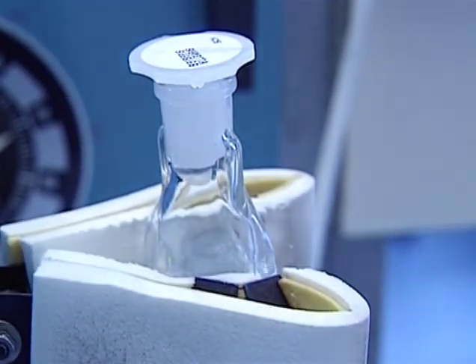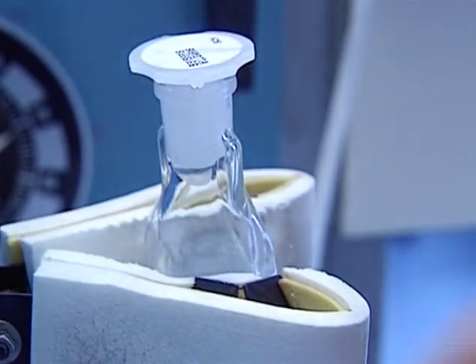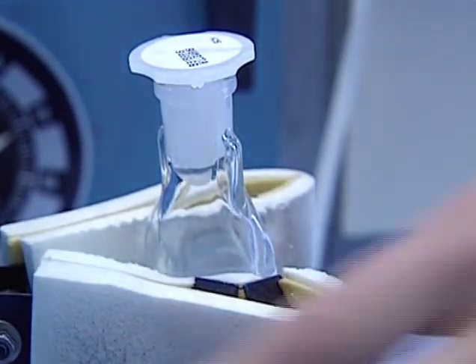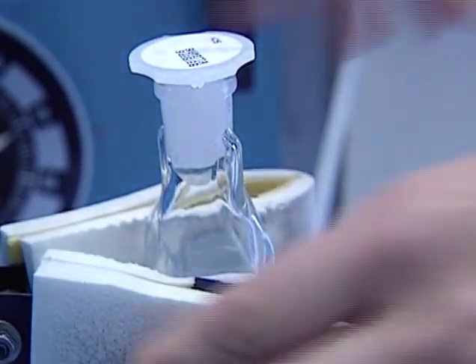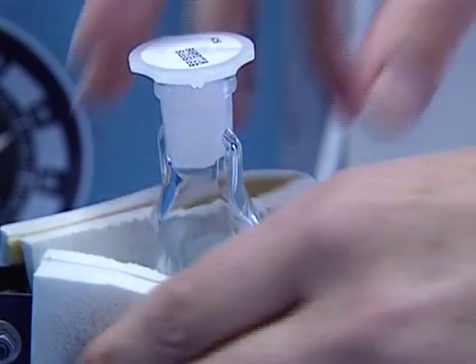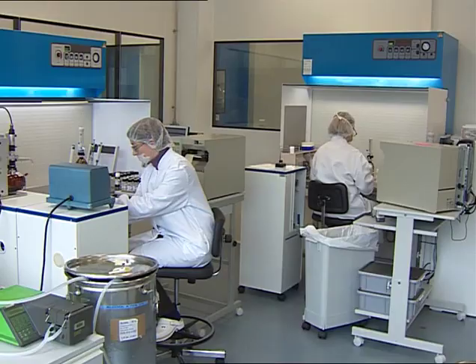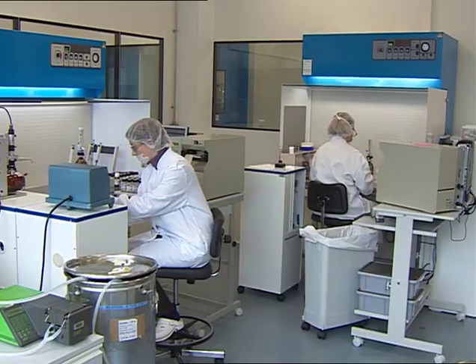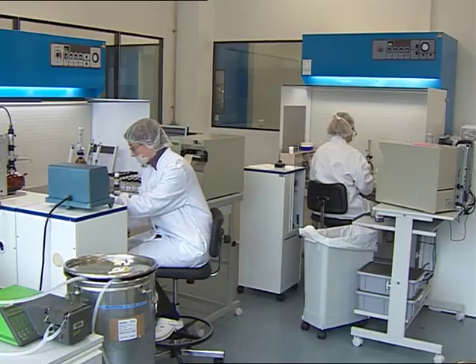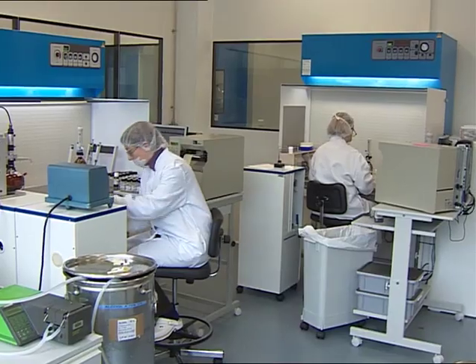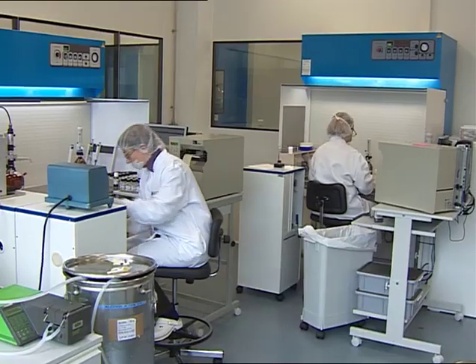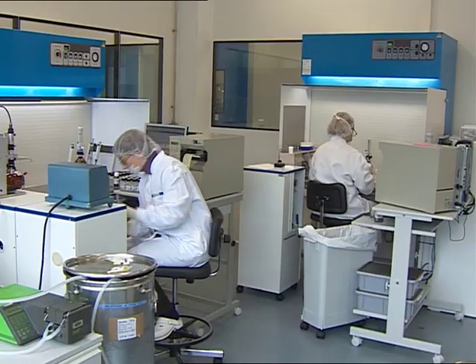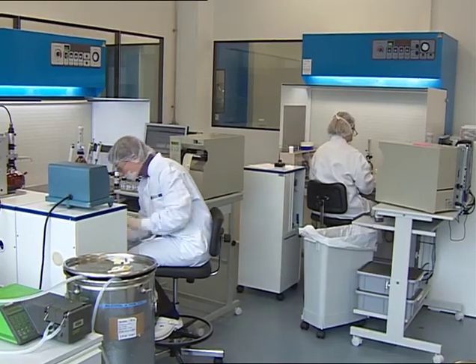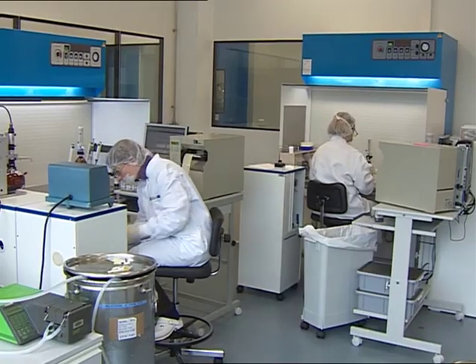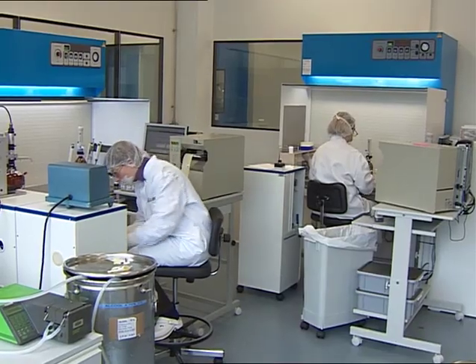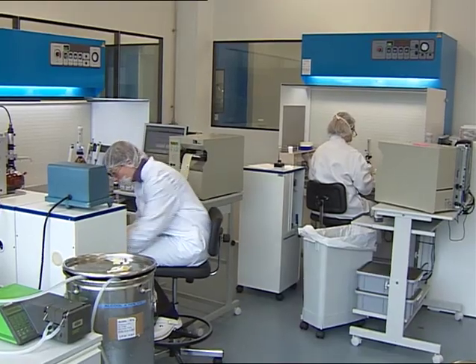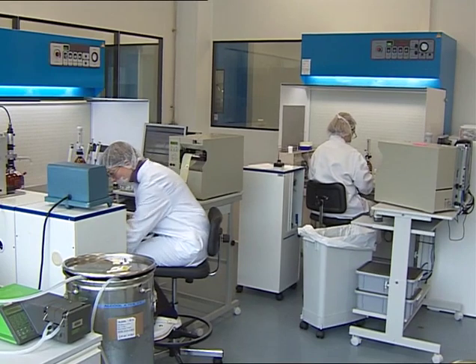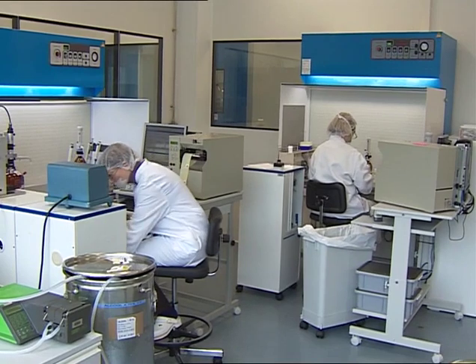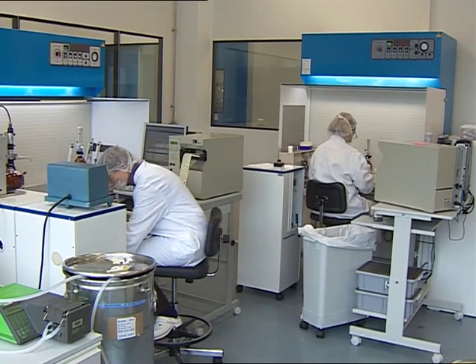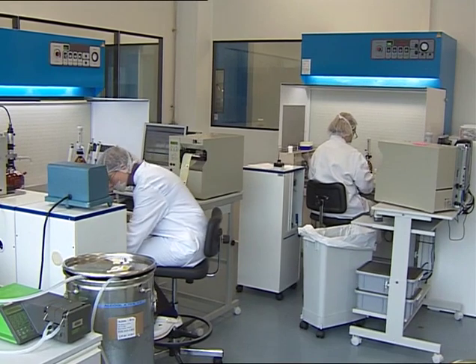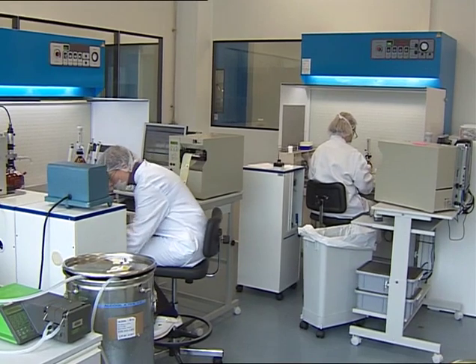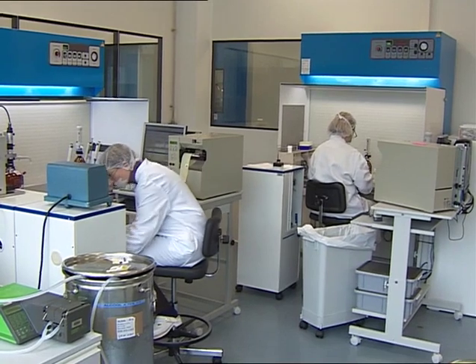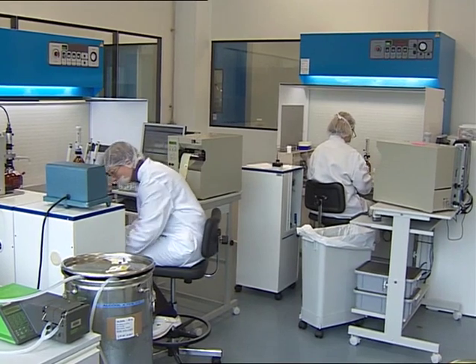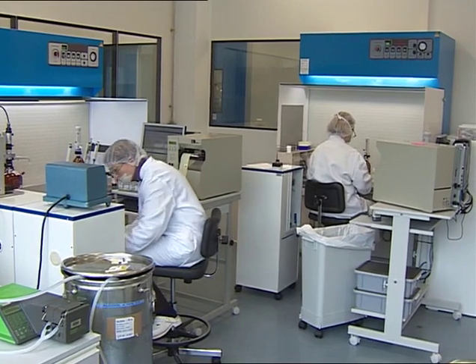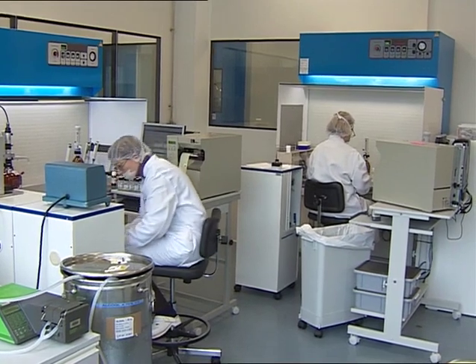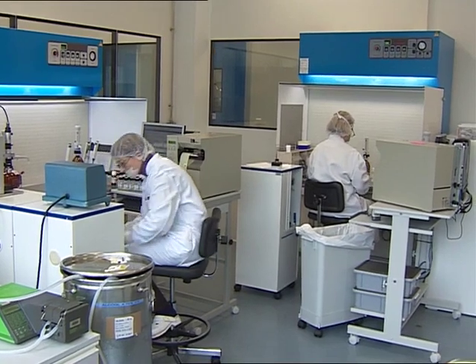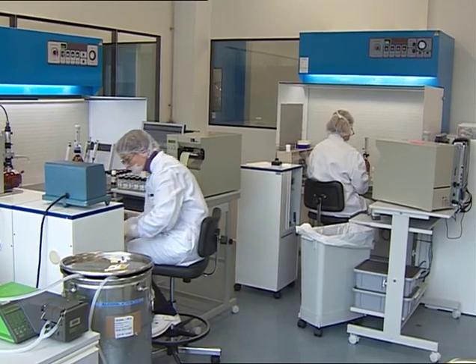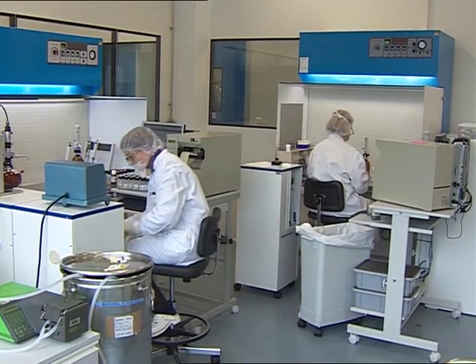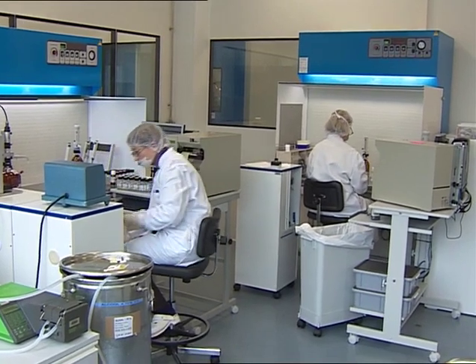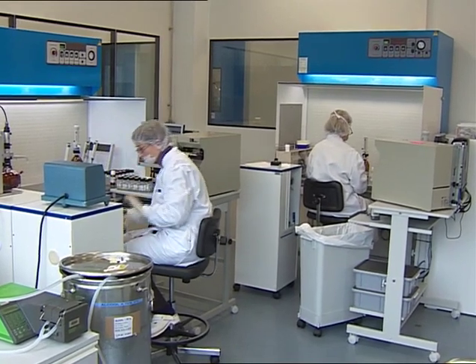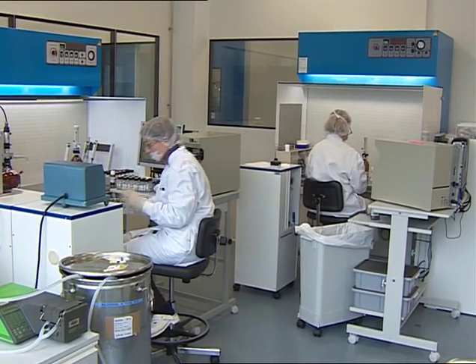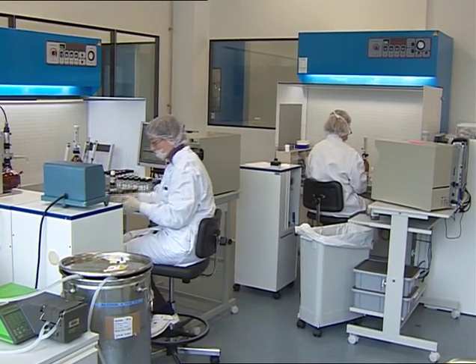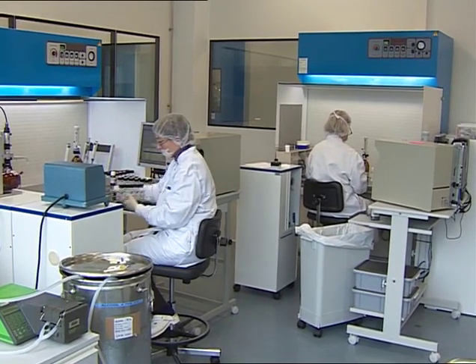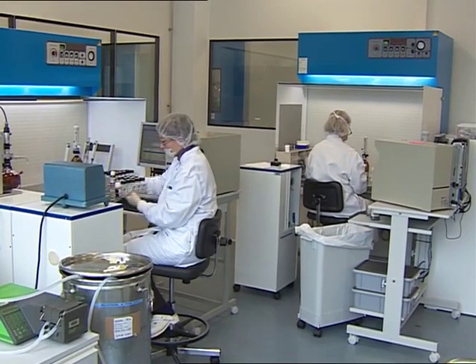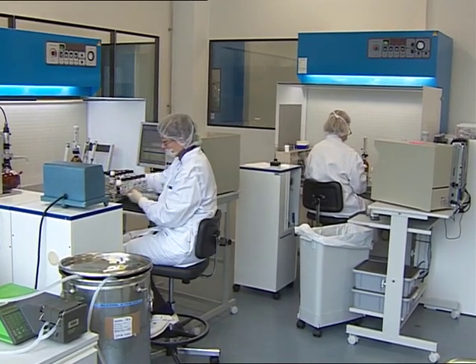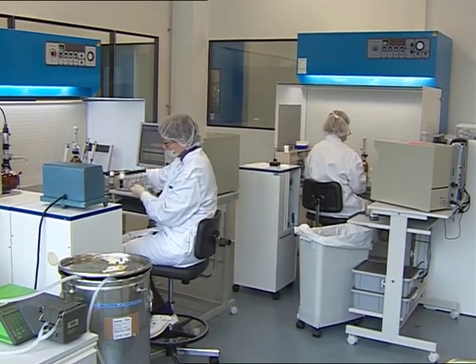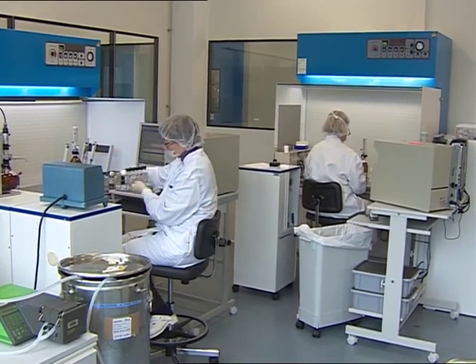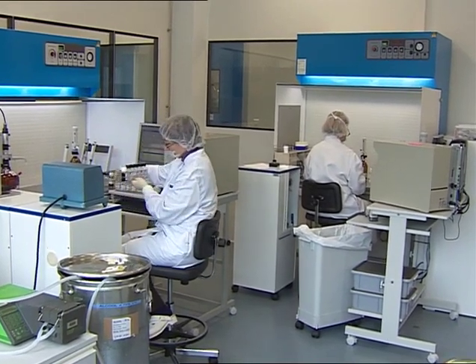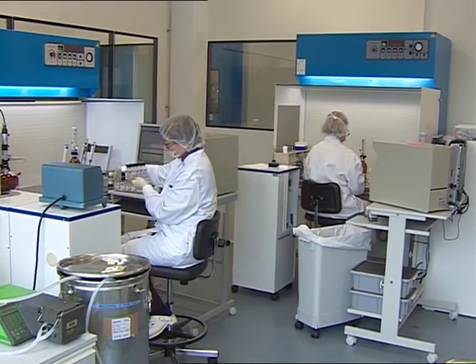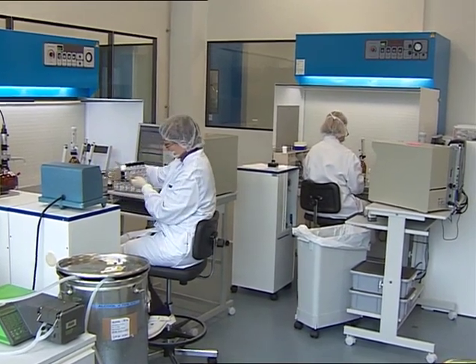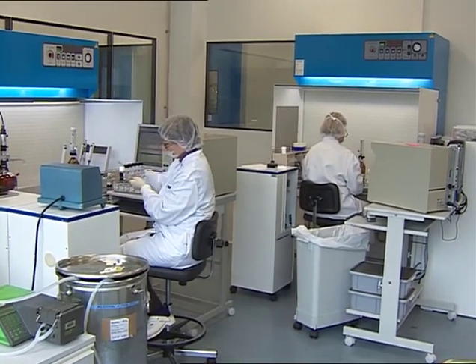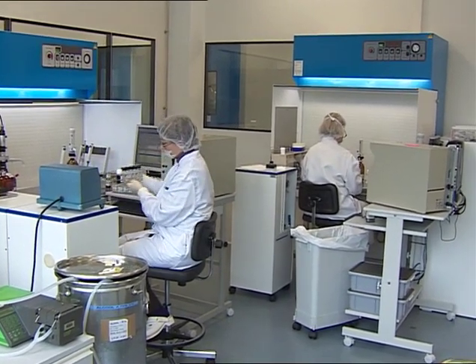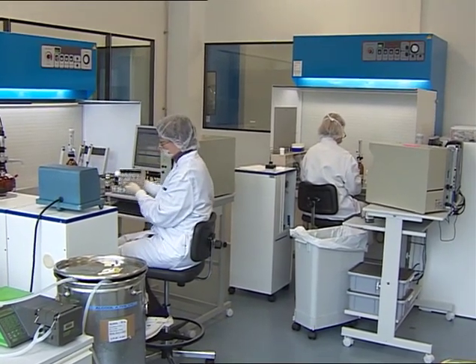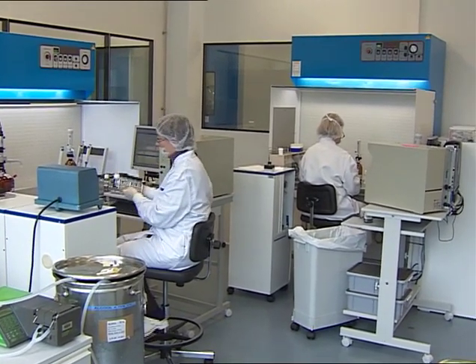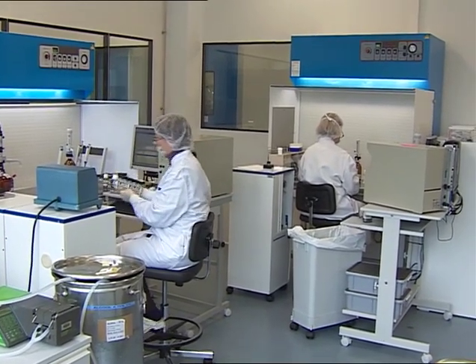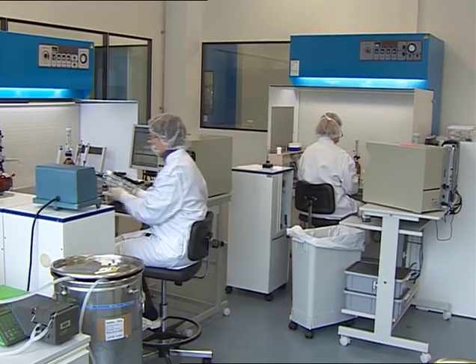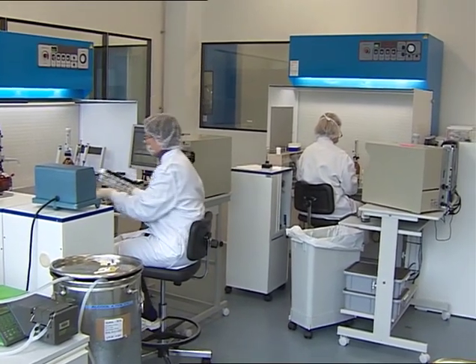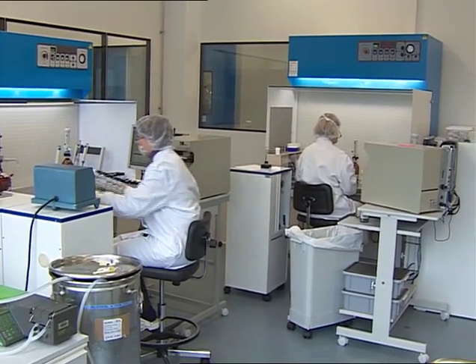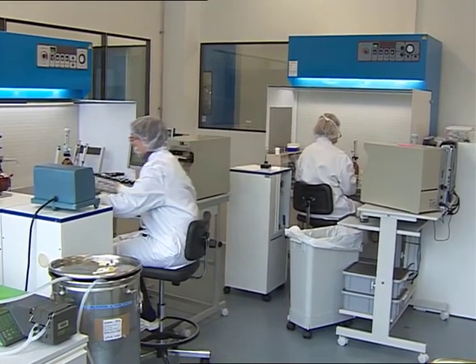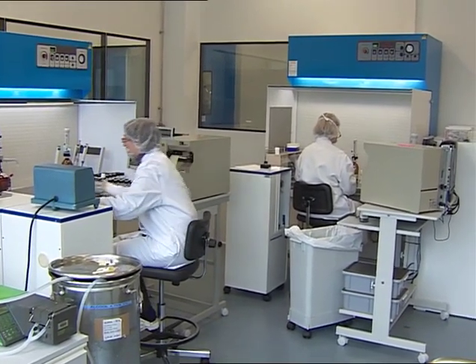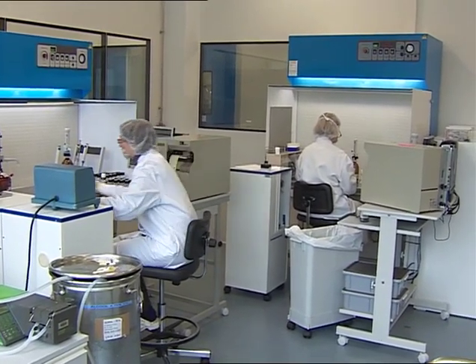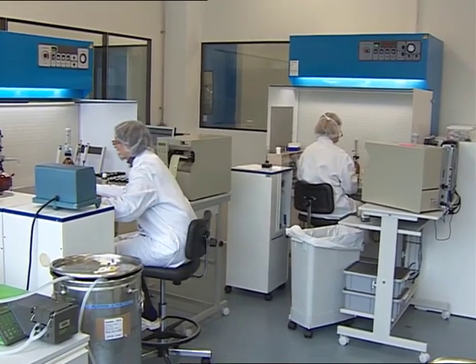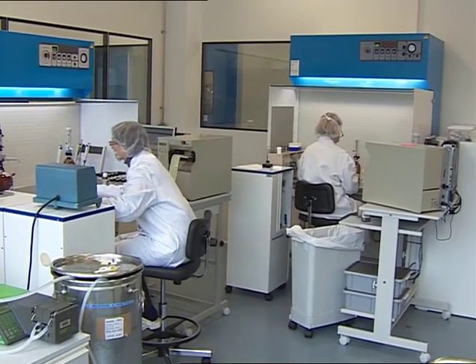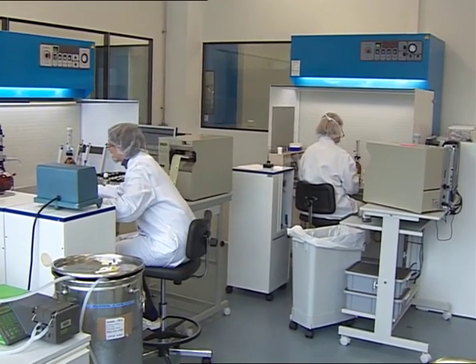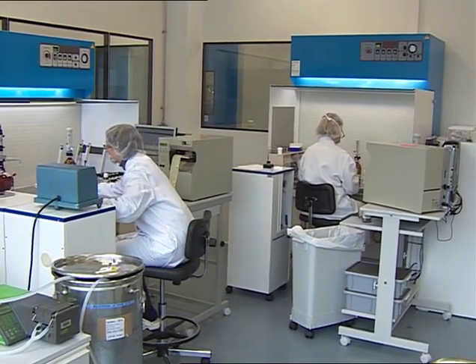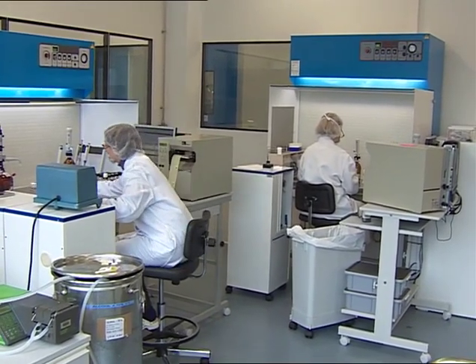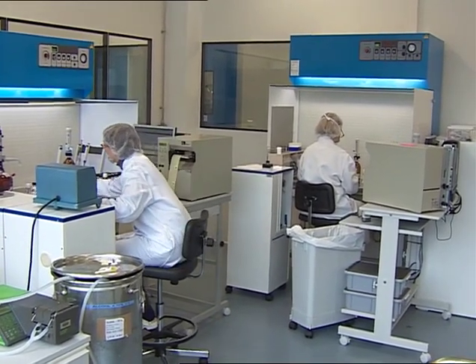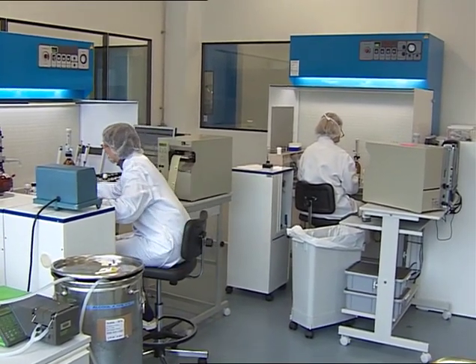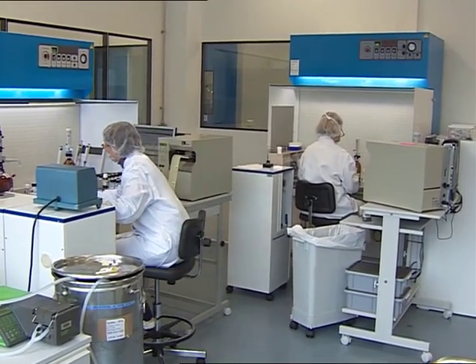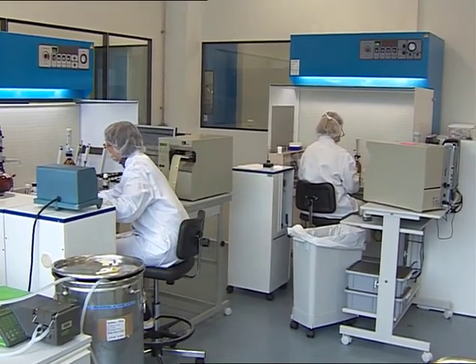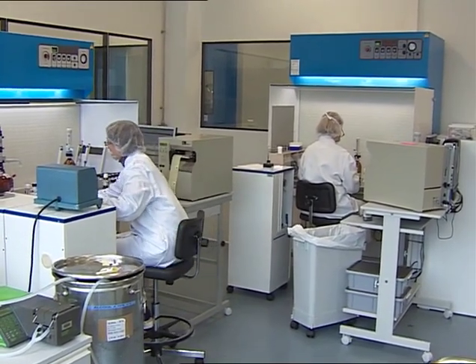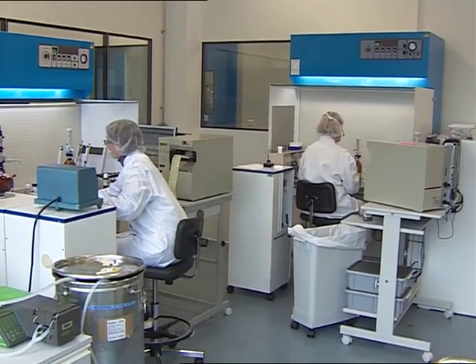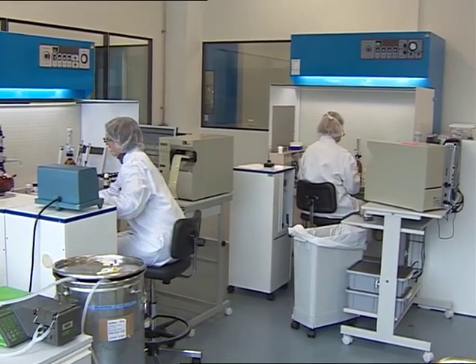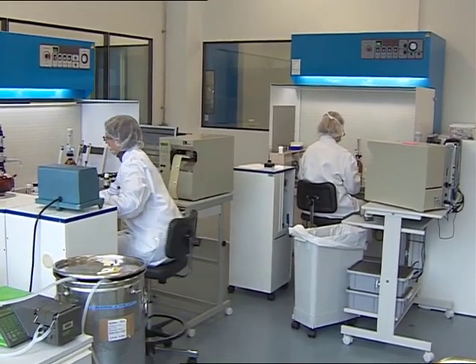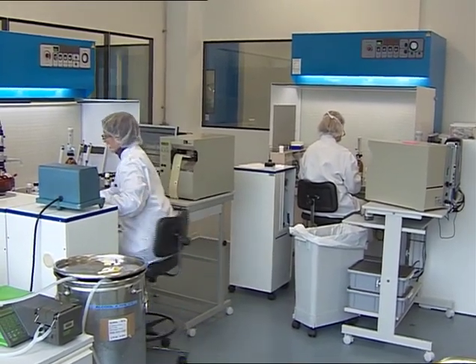The dilutions are processed inside laminar flow enclosures in an extremely pure atmosphere.